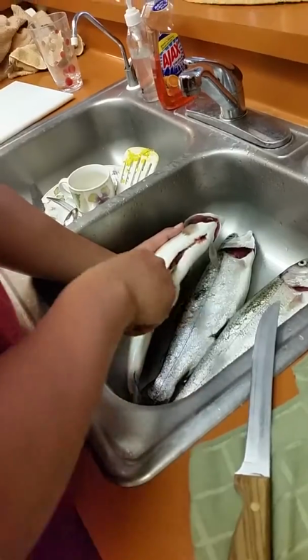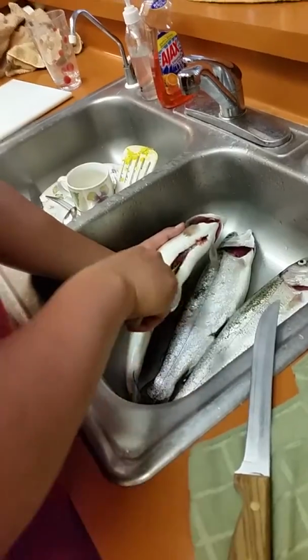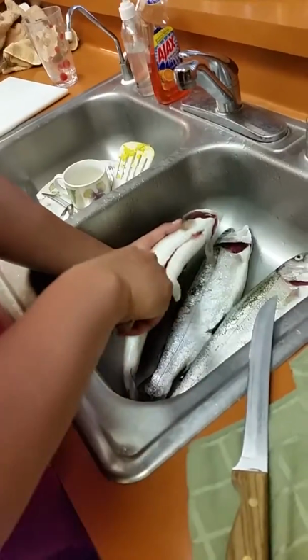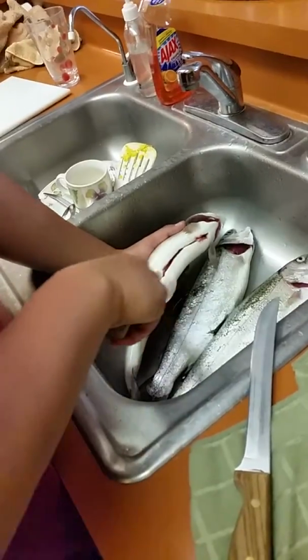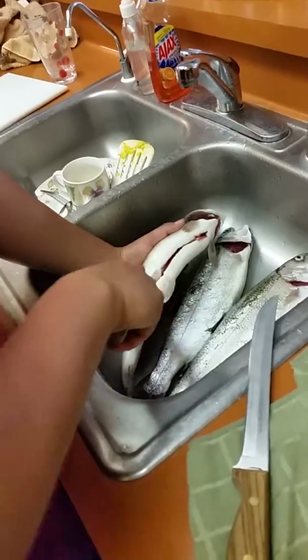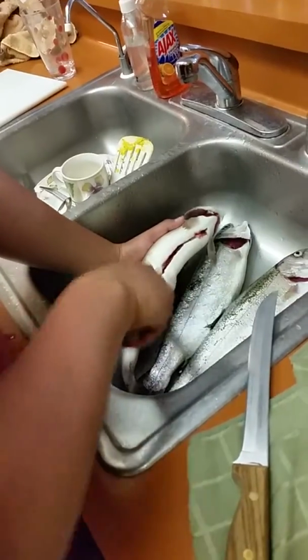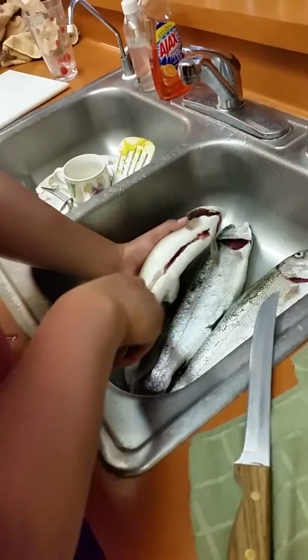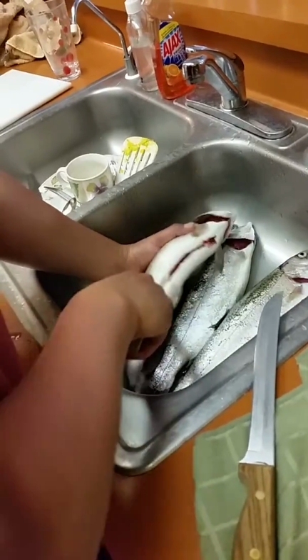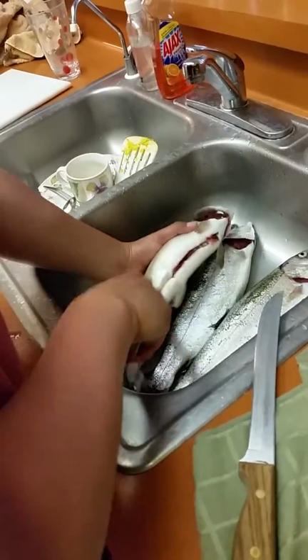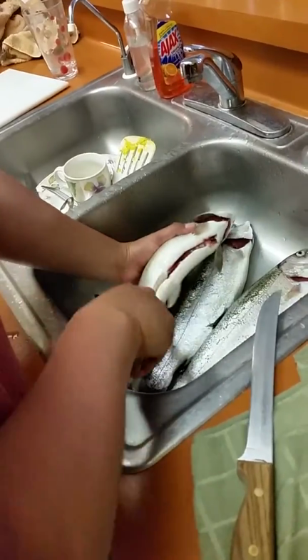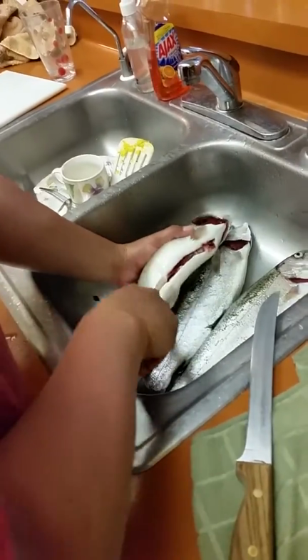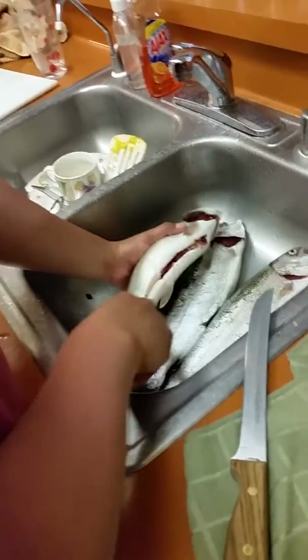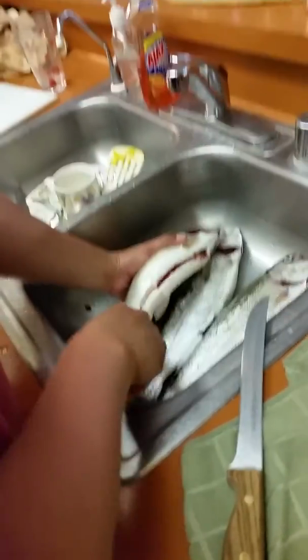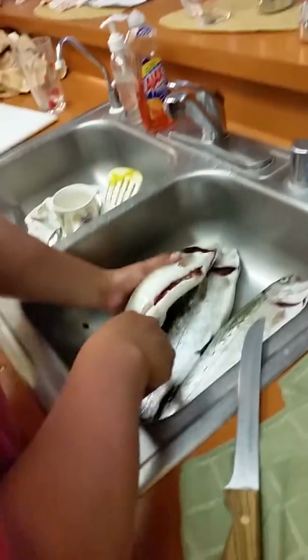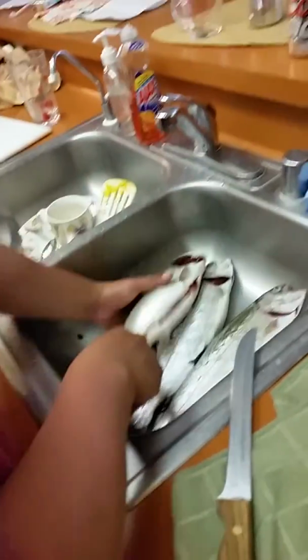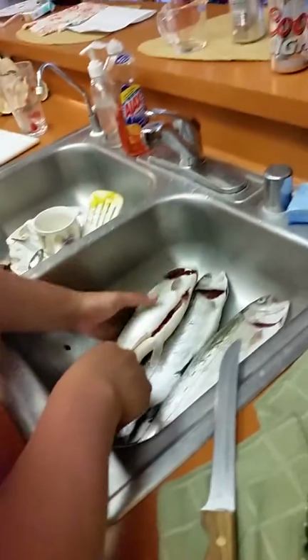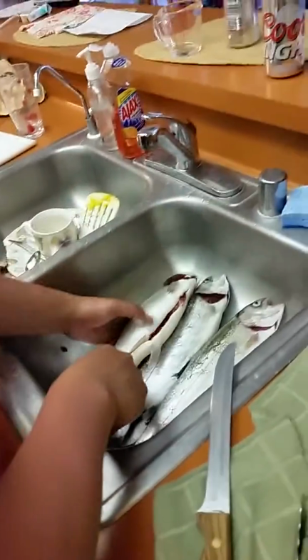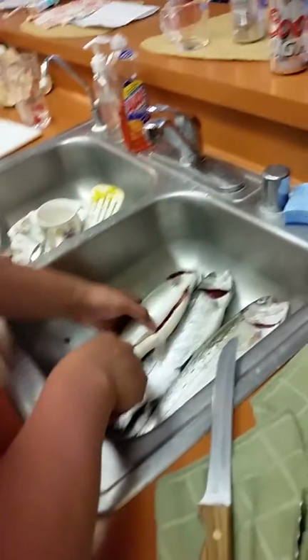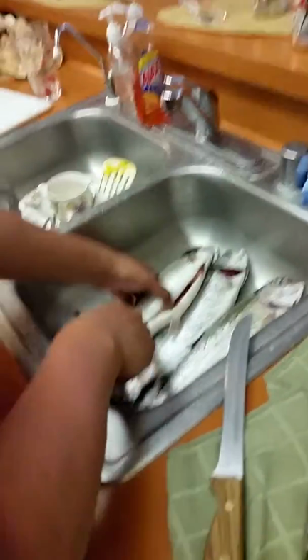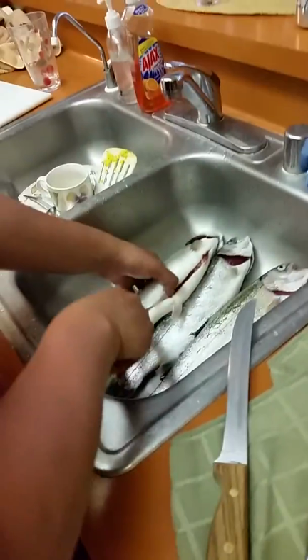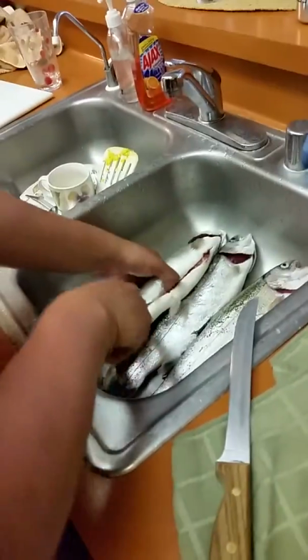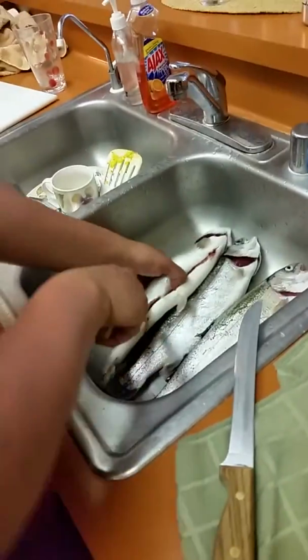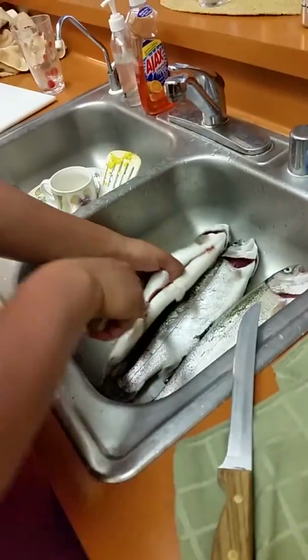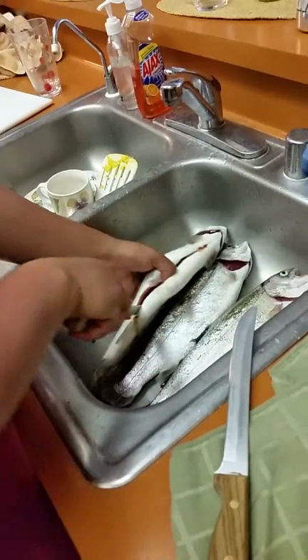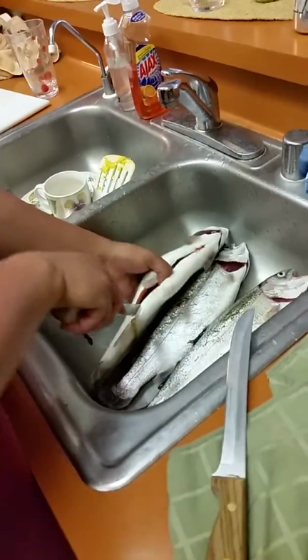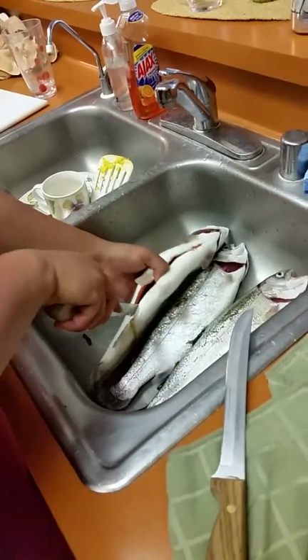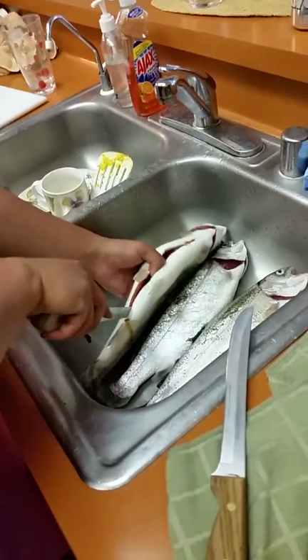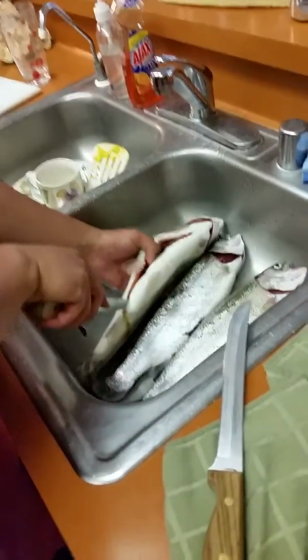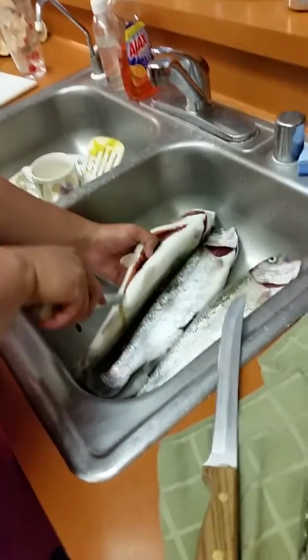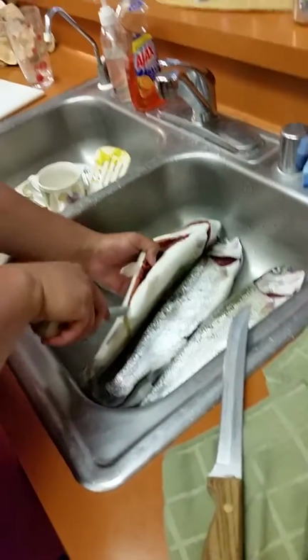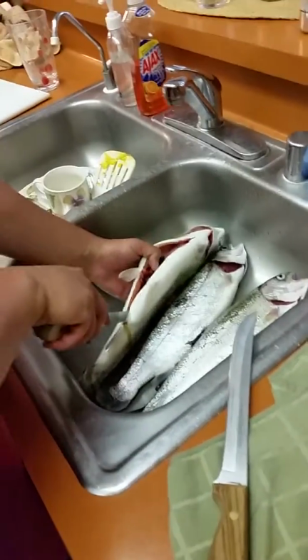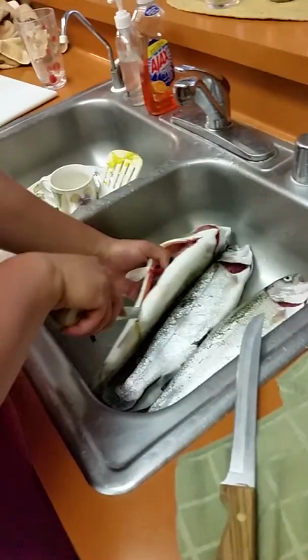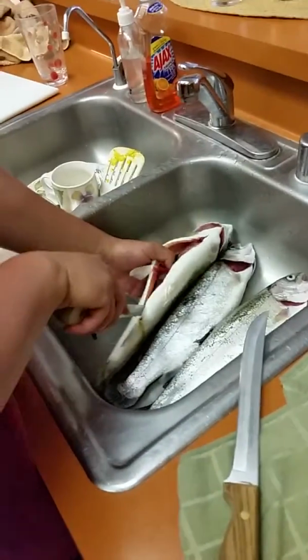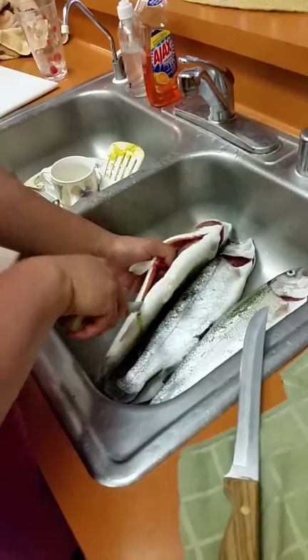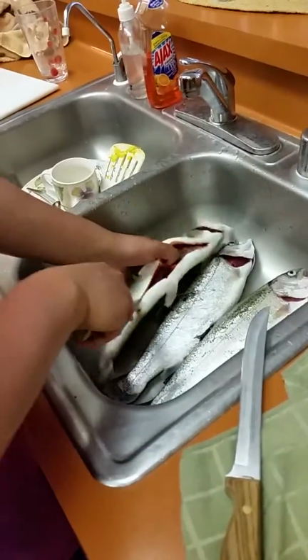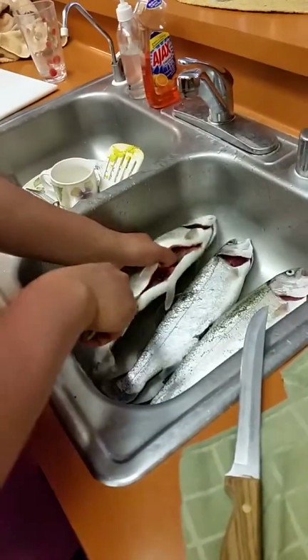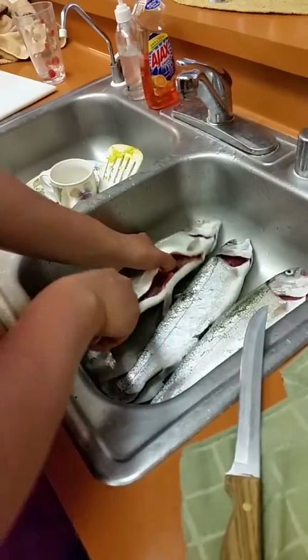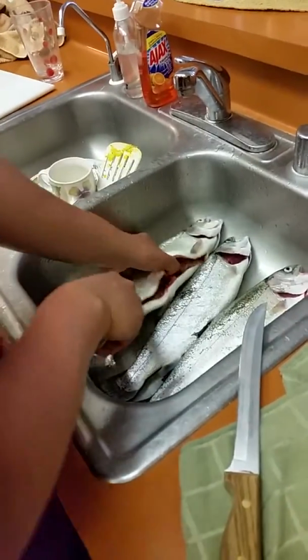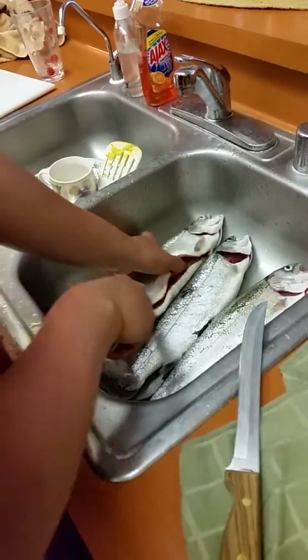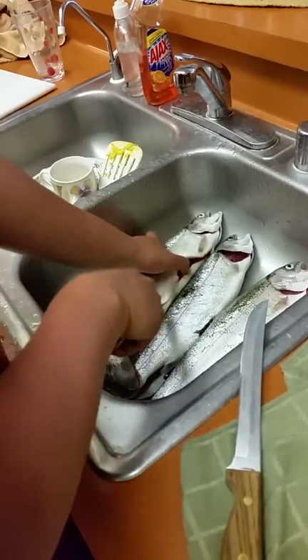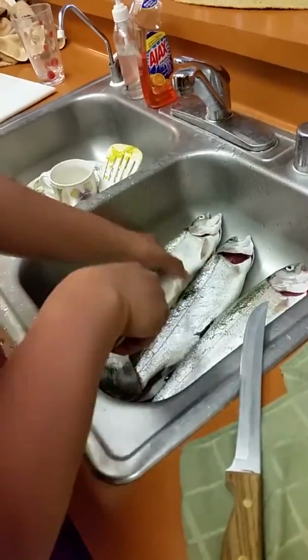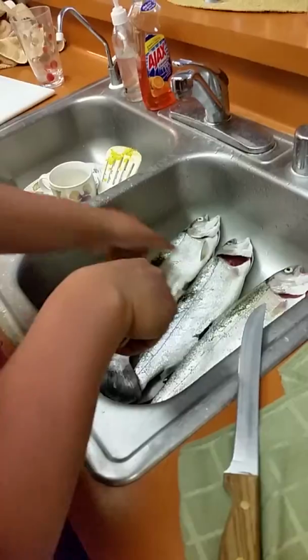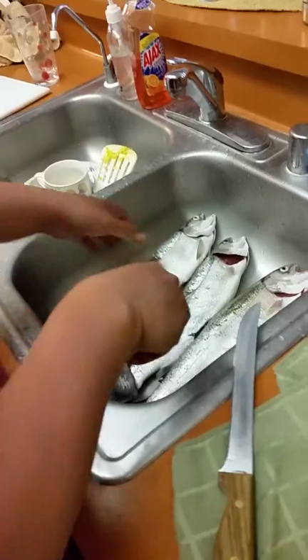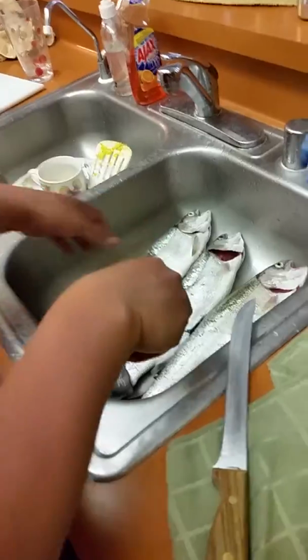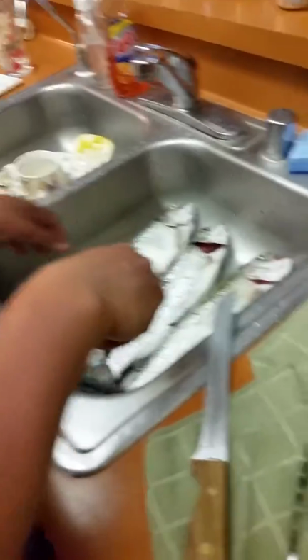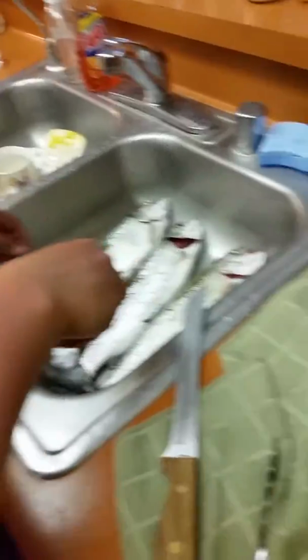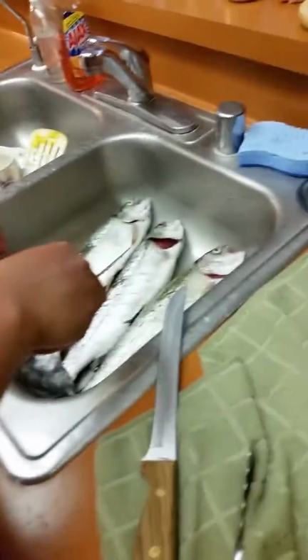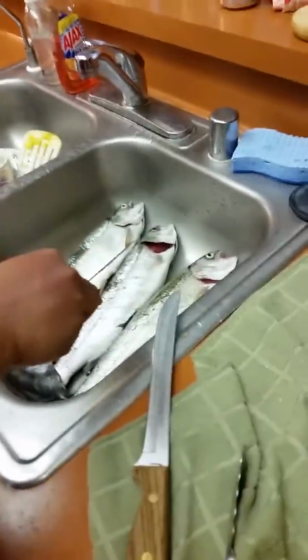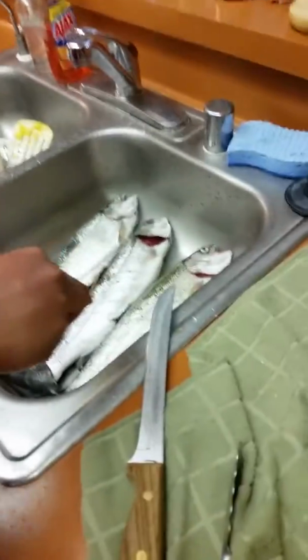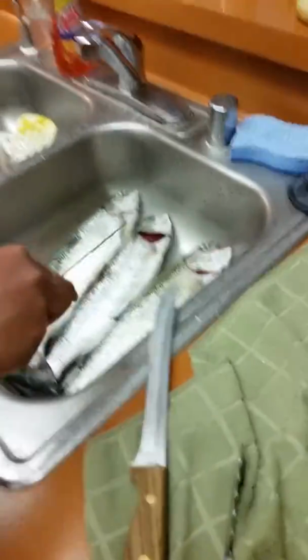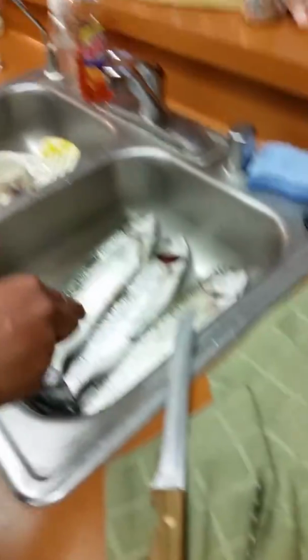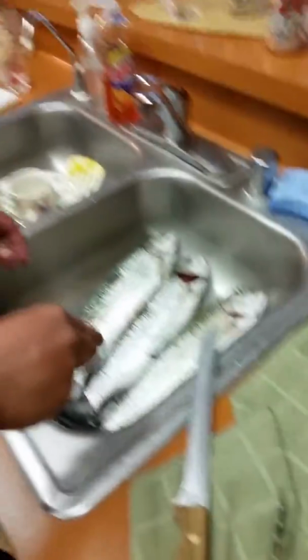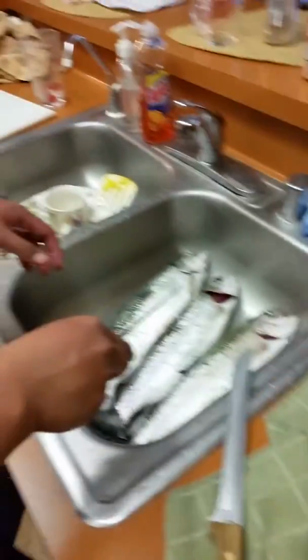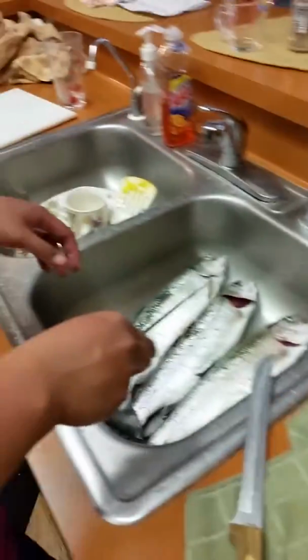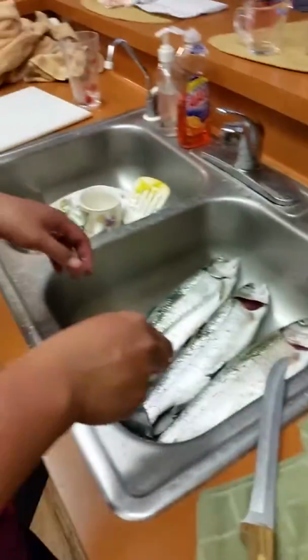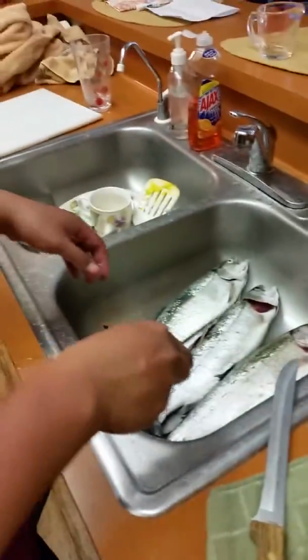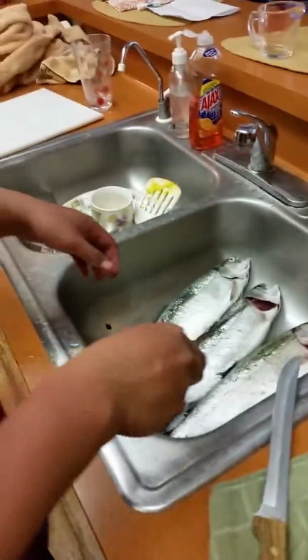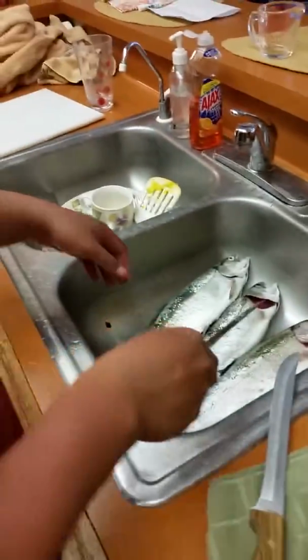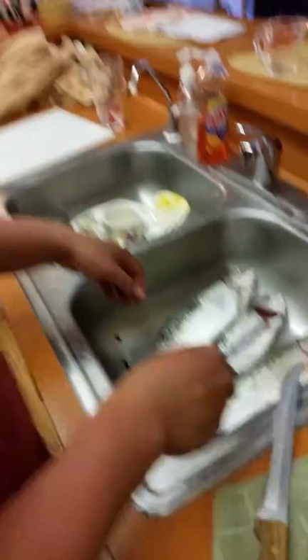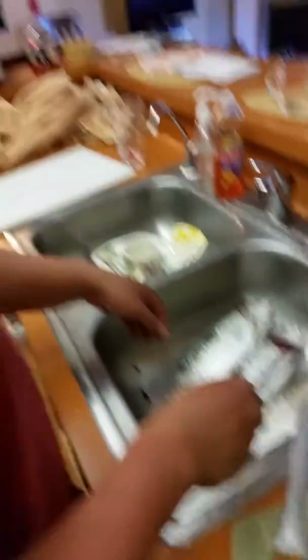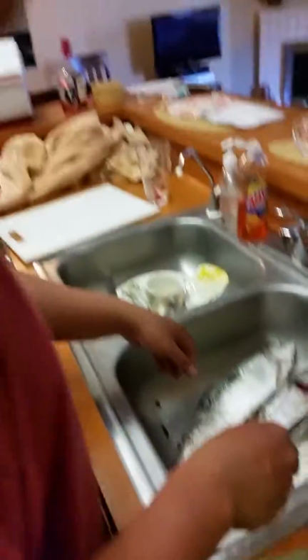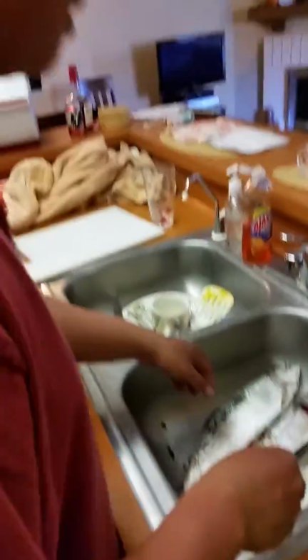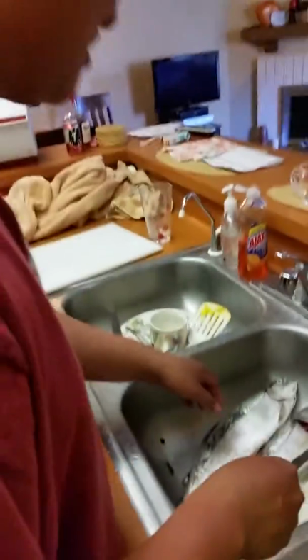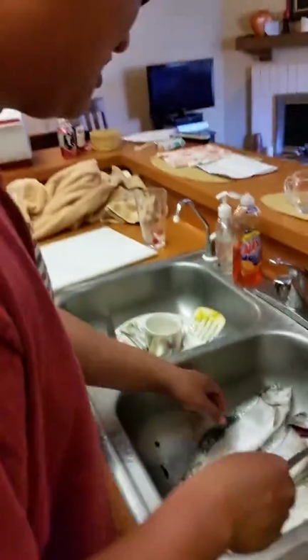I think that skinning part would be hard, huh? No, you don't have to skin it, you just have to scale it off. Yeah, look at these fish like this. Damn, it's pretty humongous.